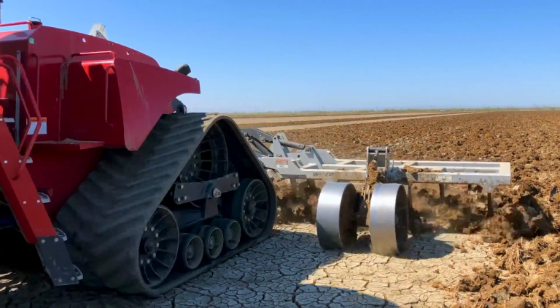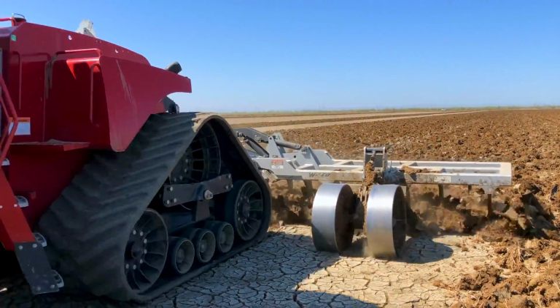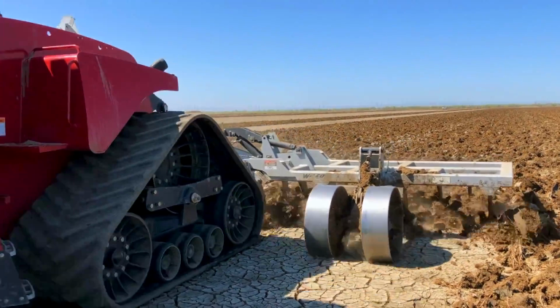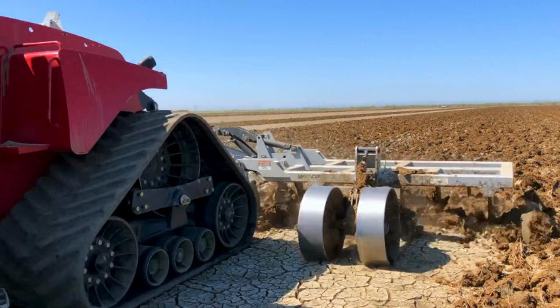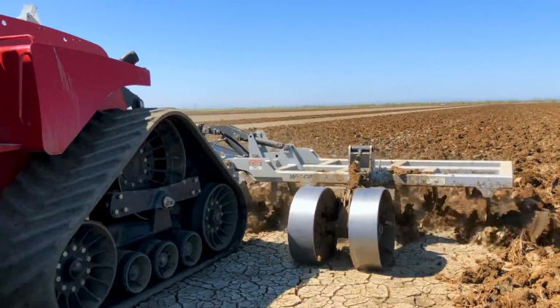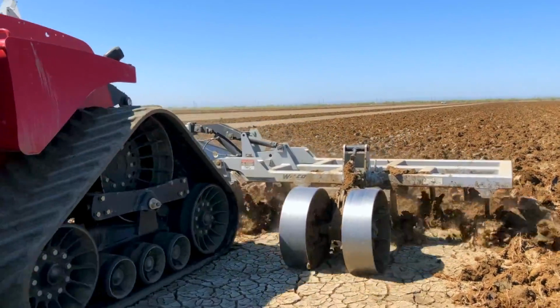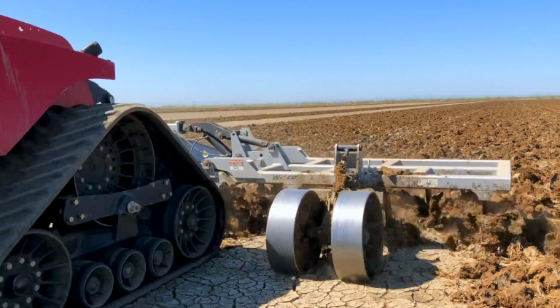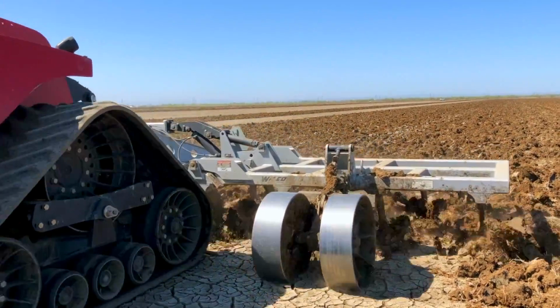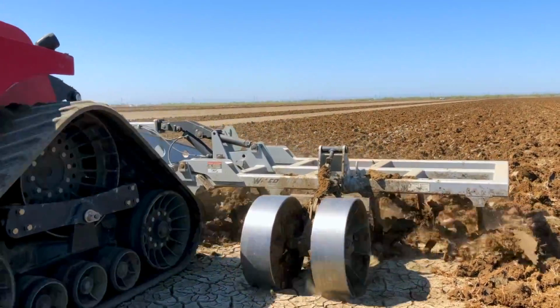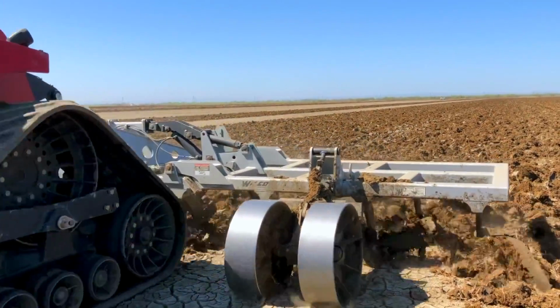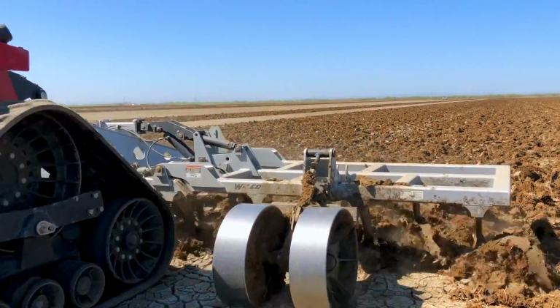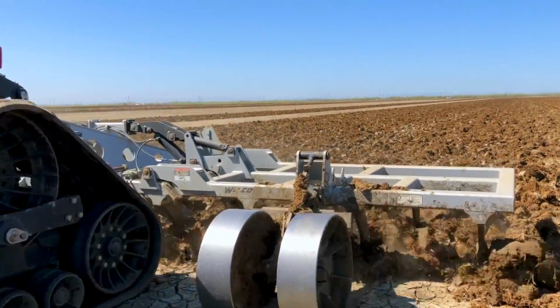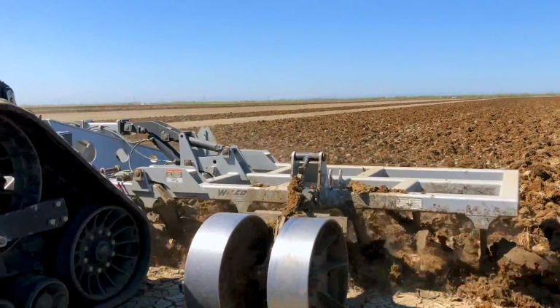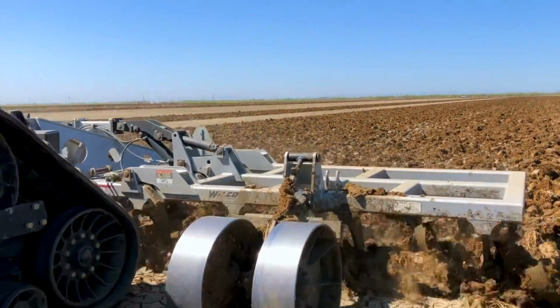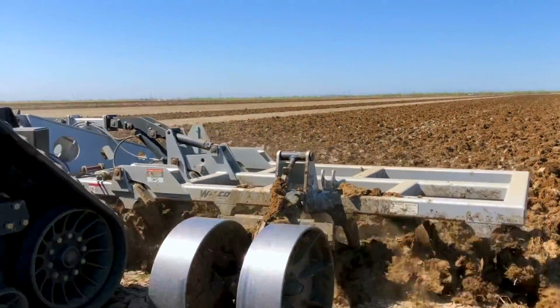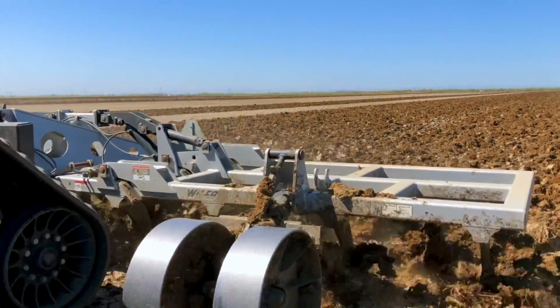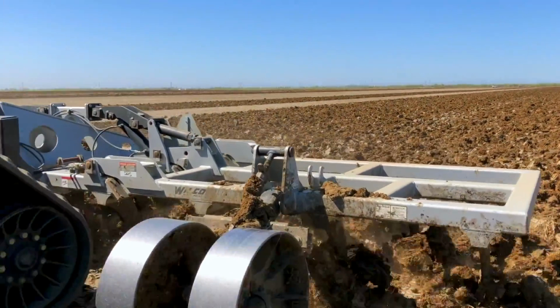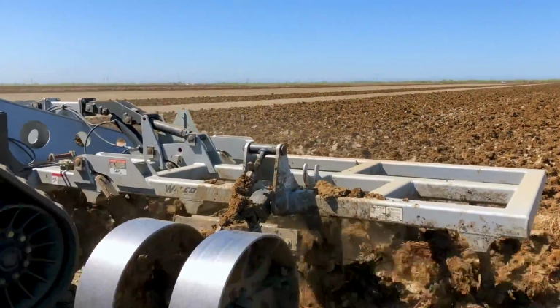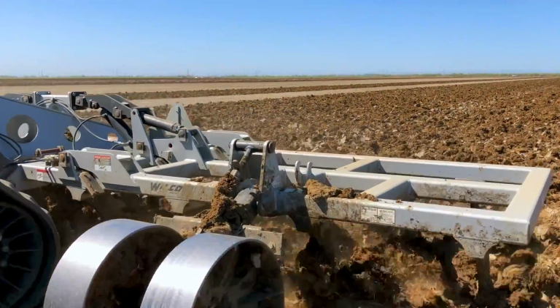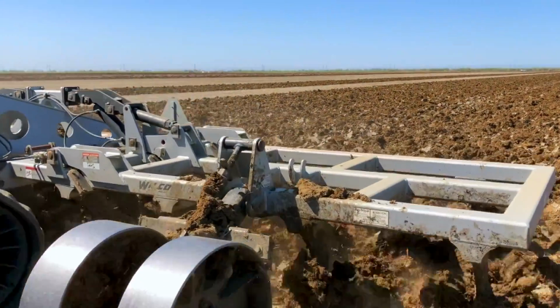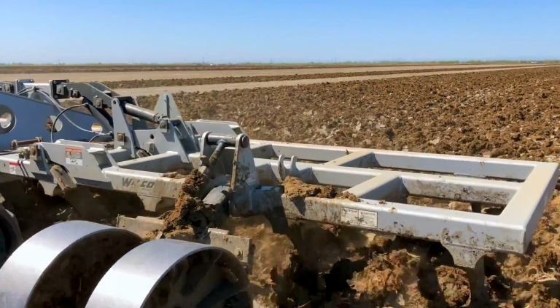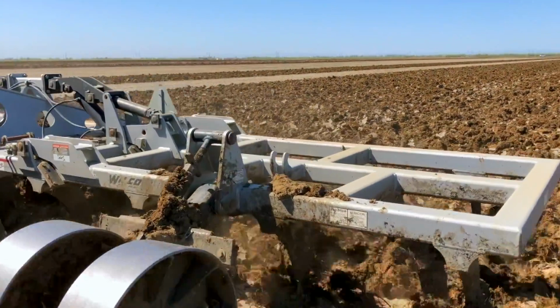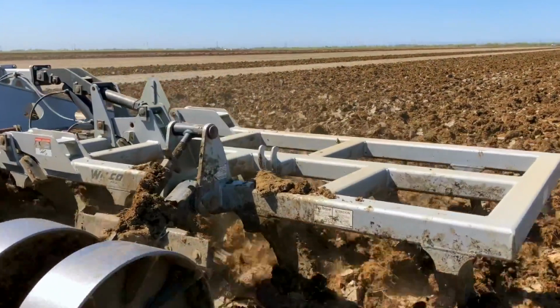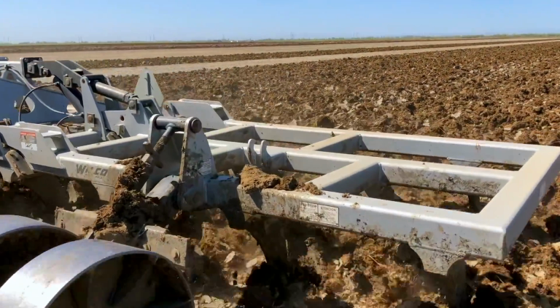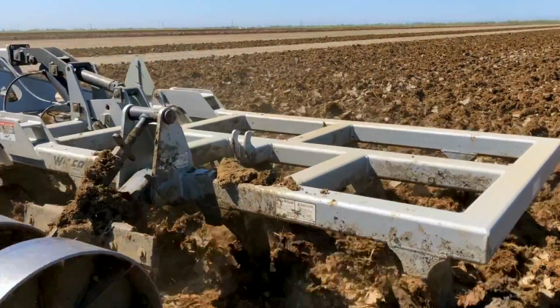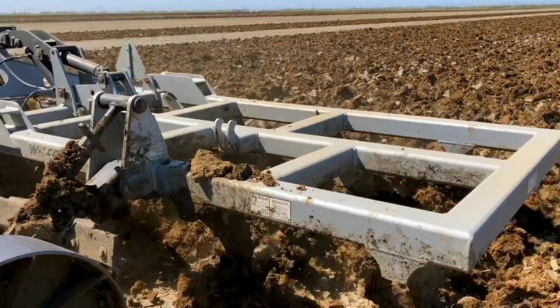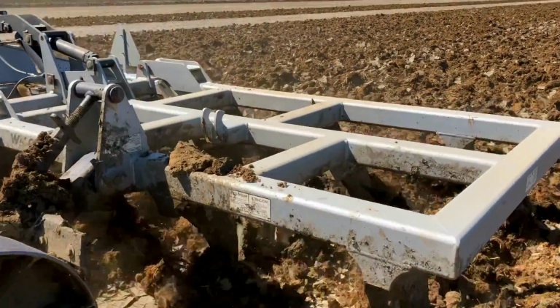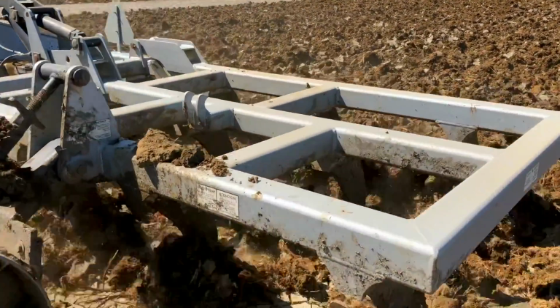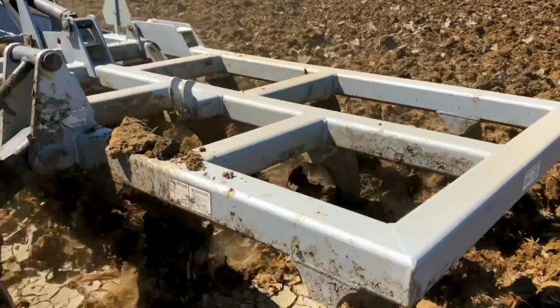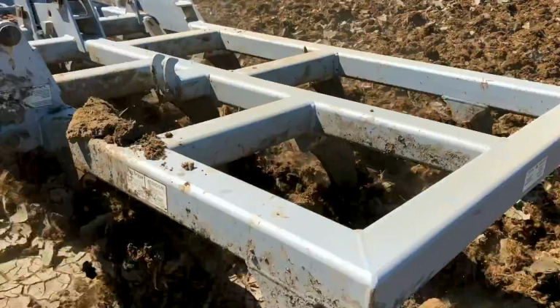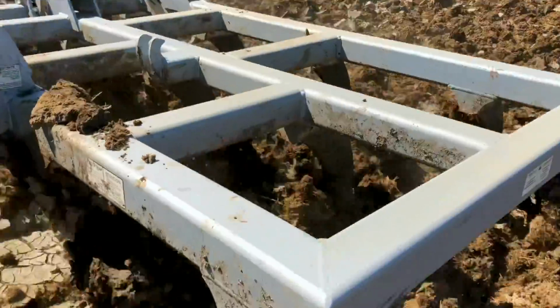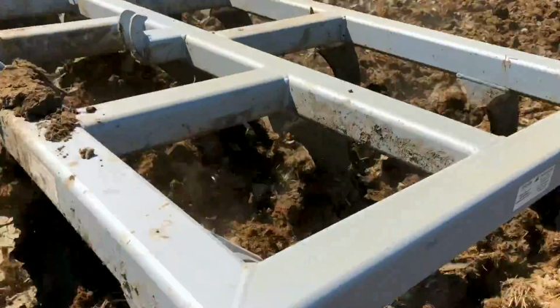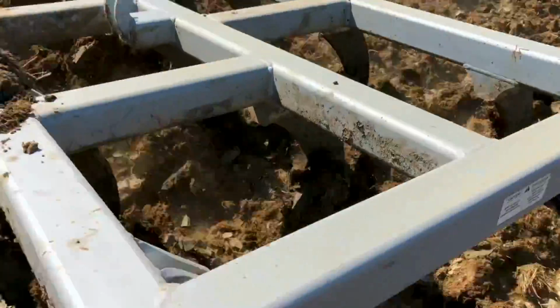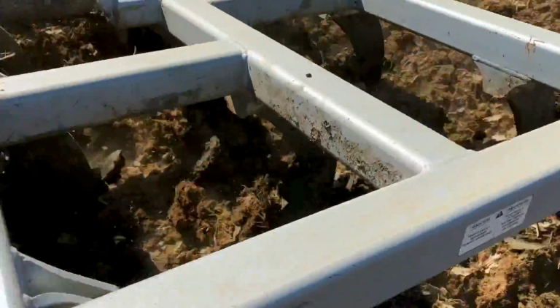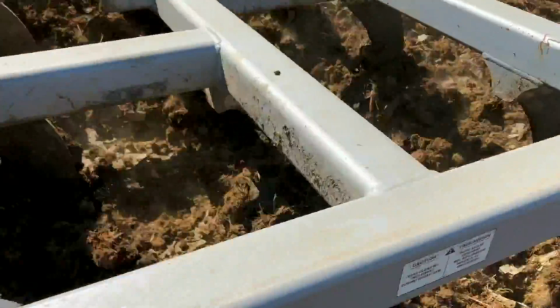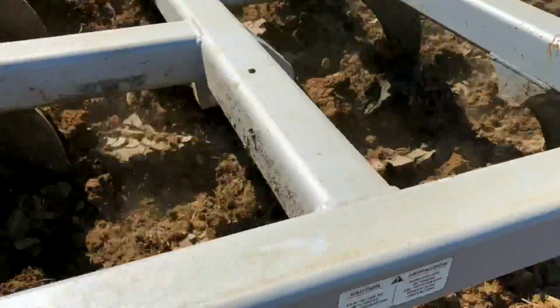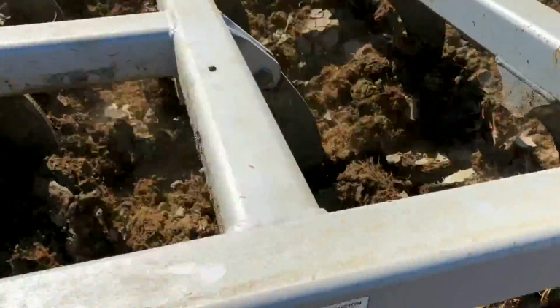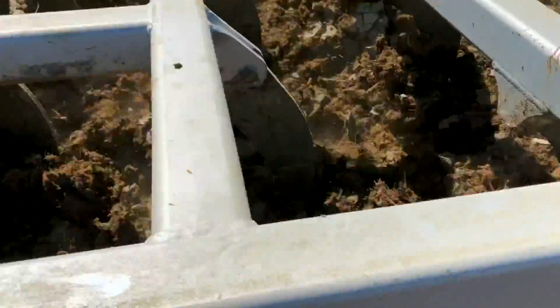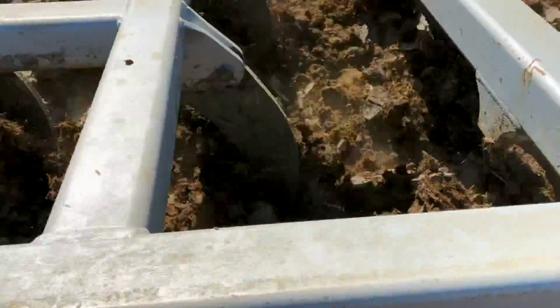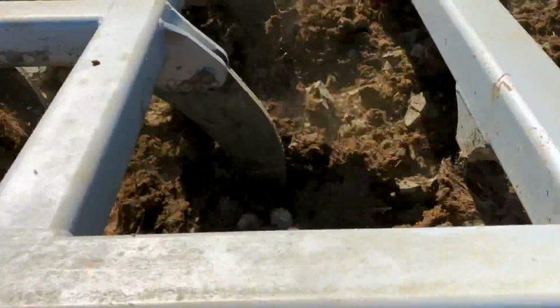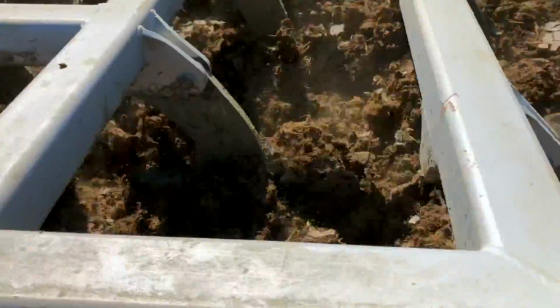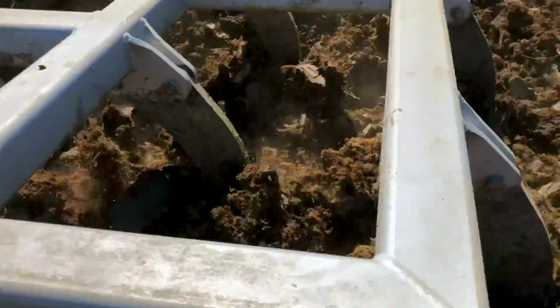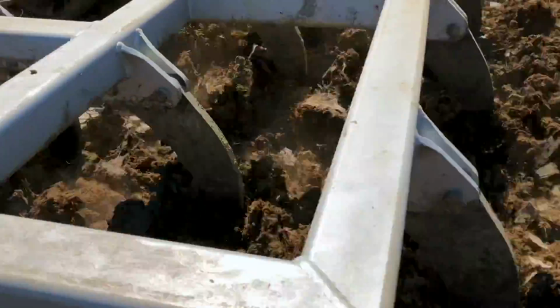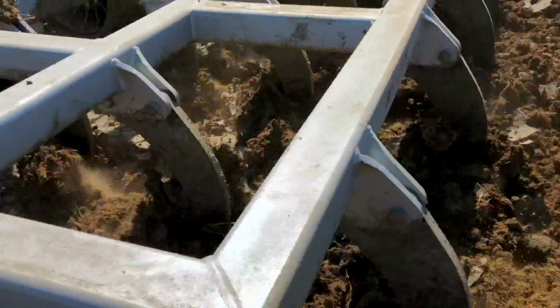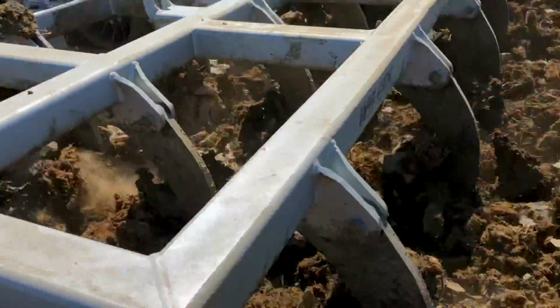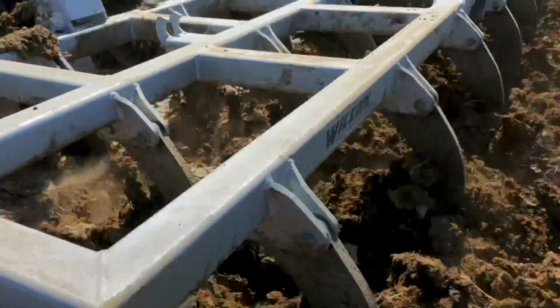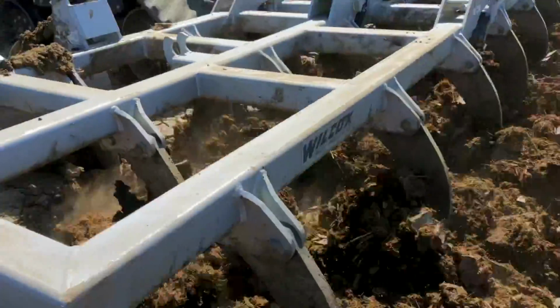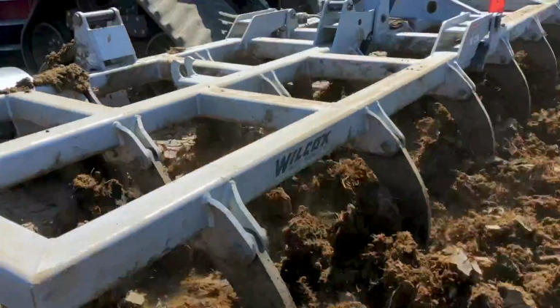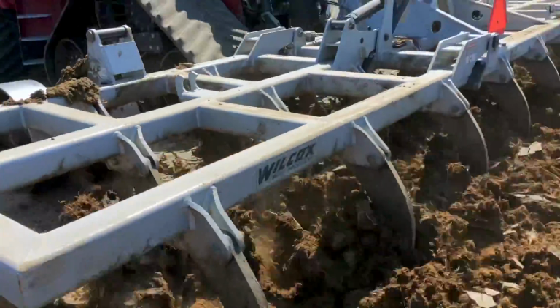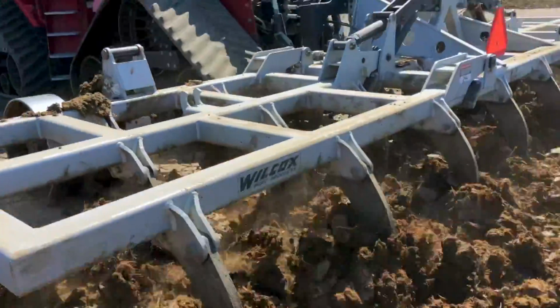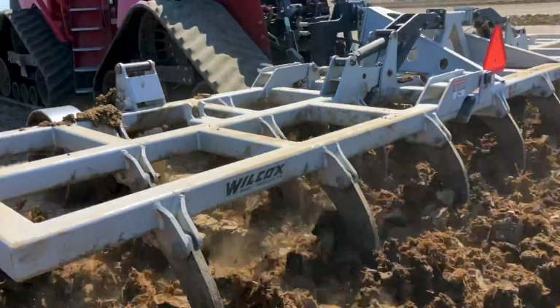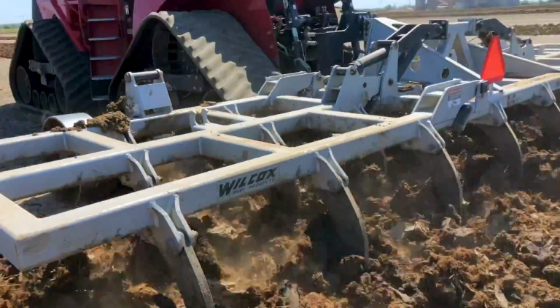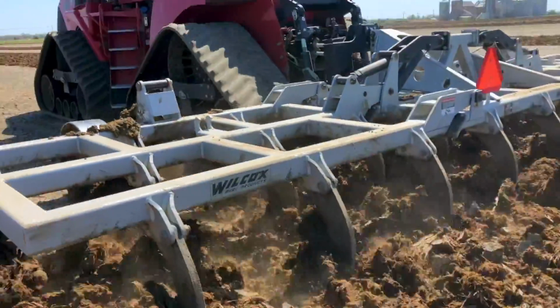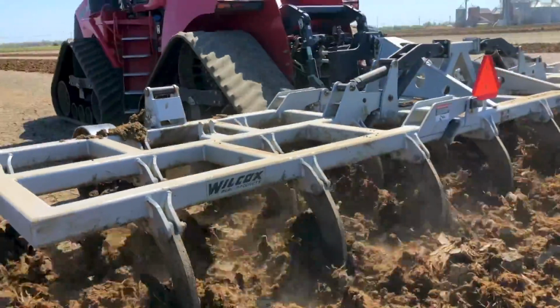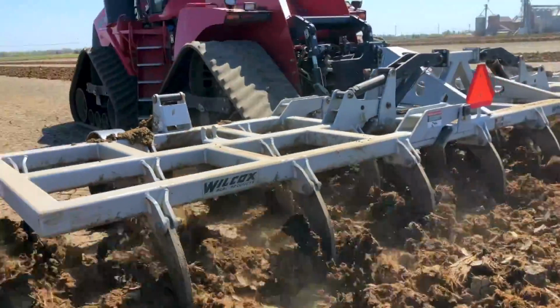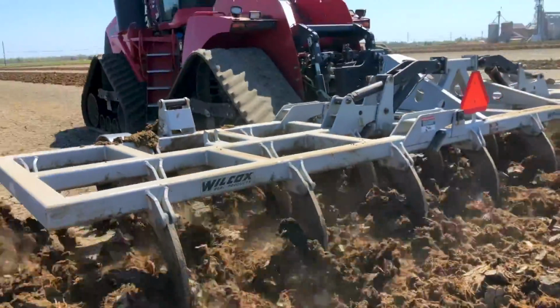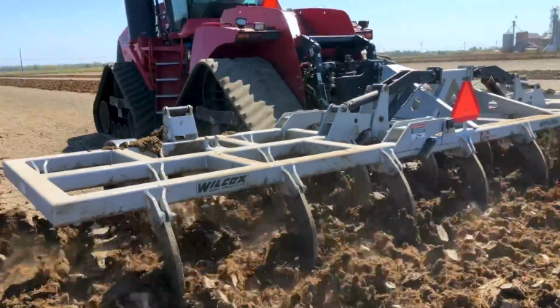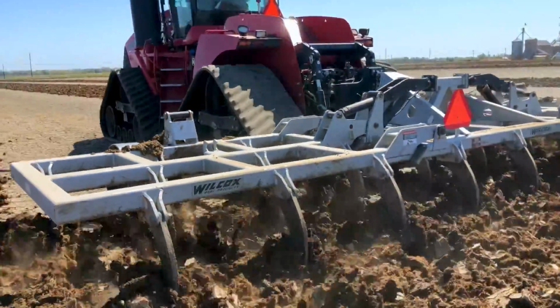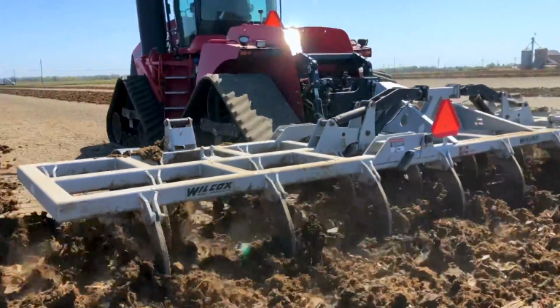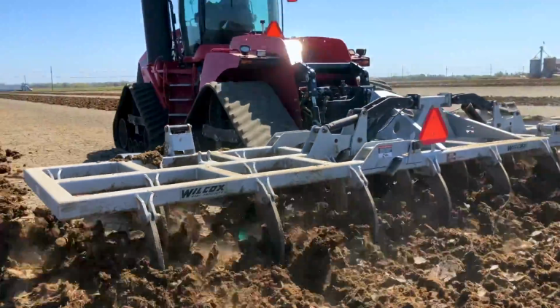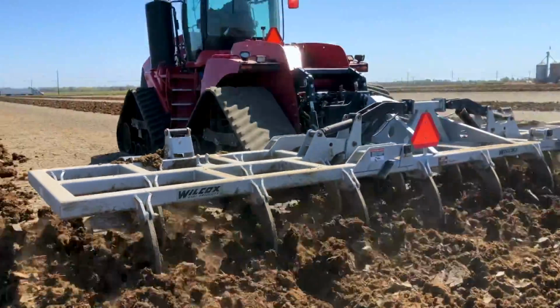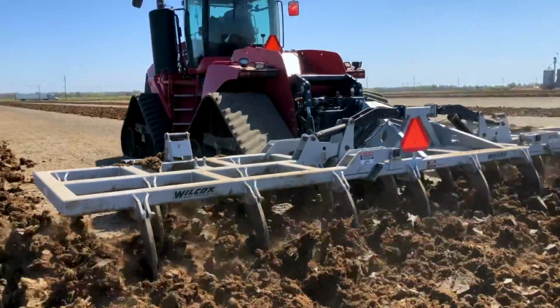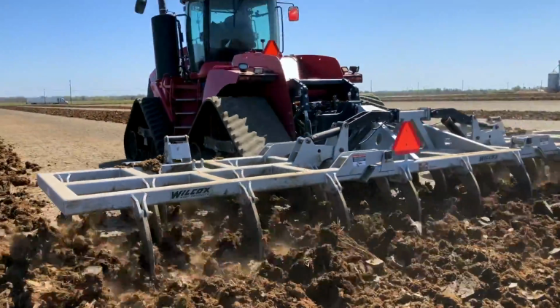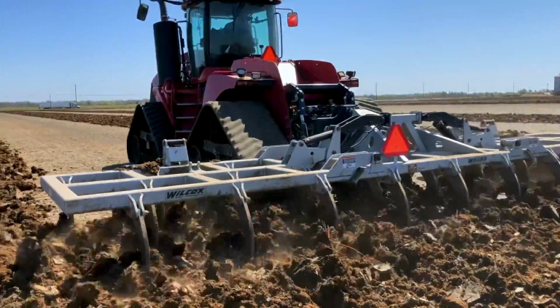We're targeting April 15th to plant our first field. We're probably going to be down about a third of what we normally plant each and every year.